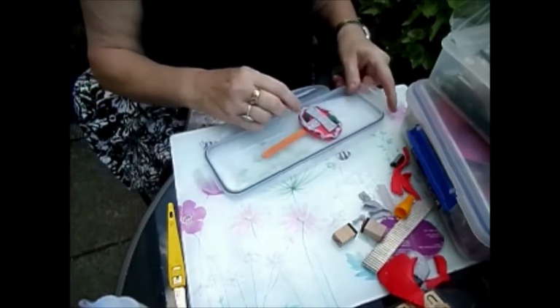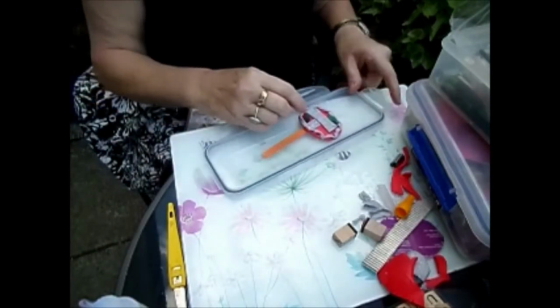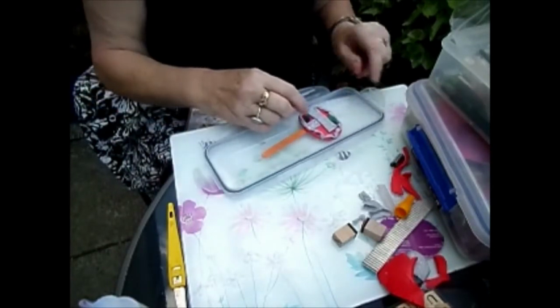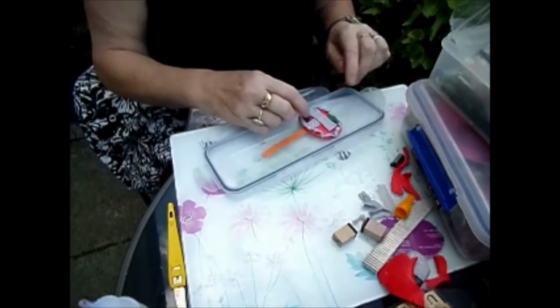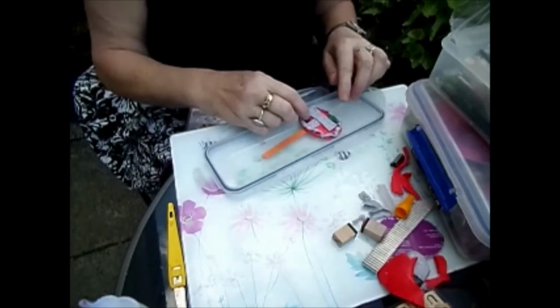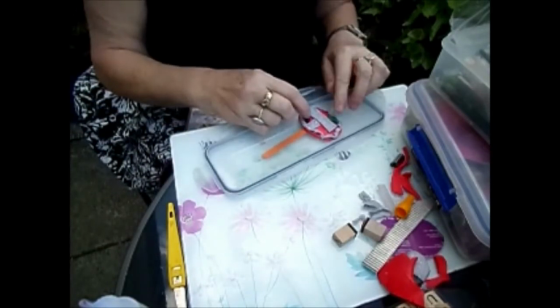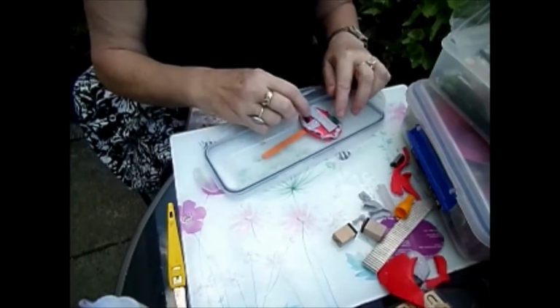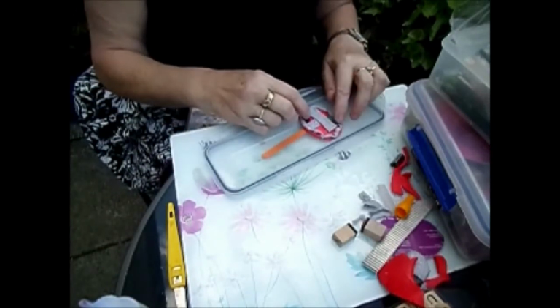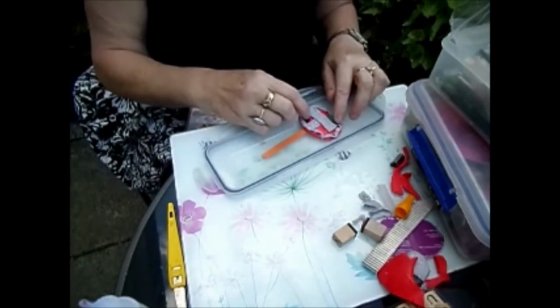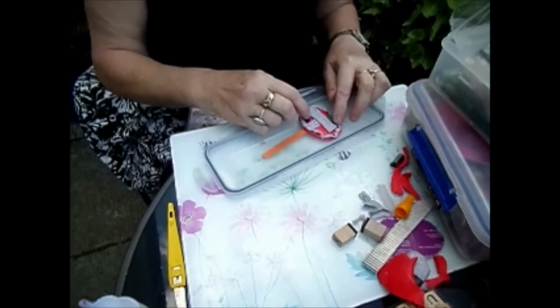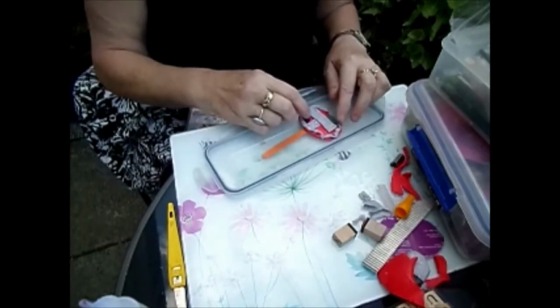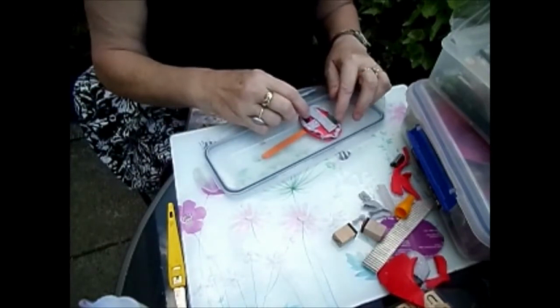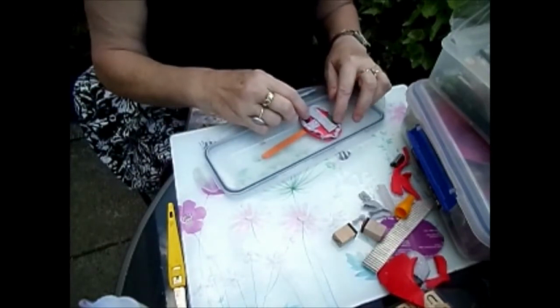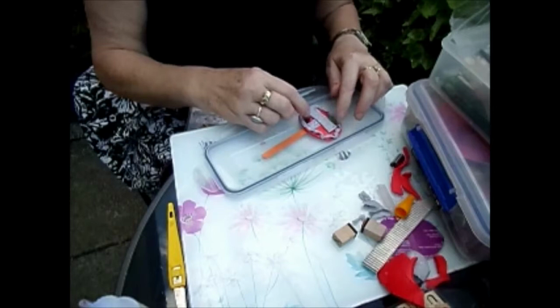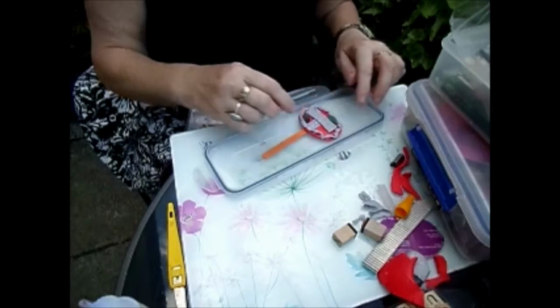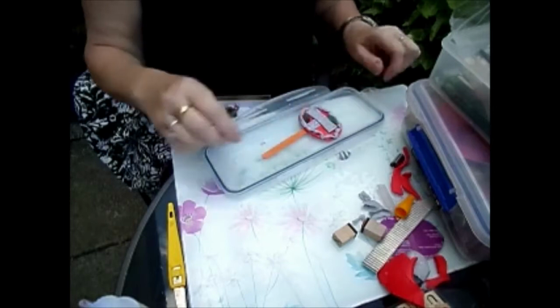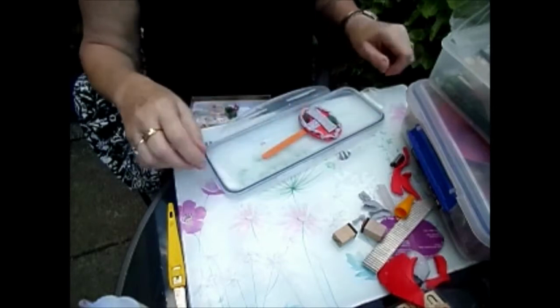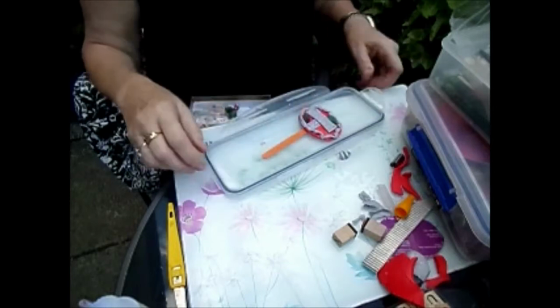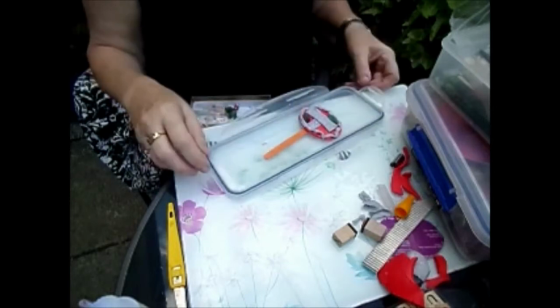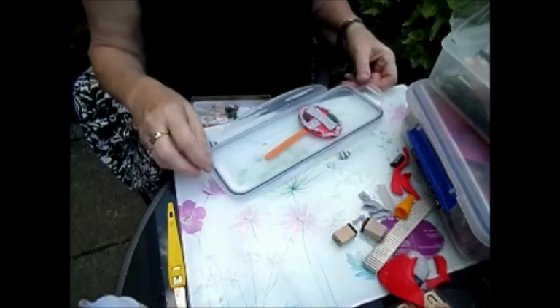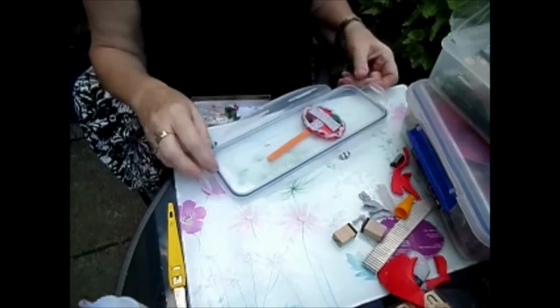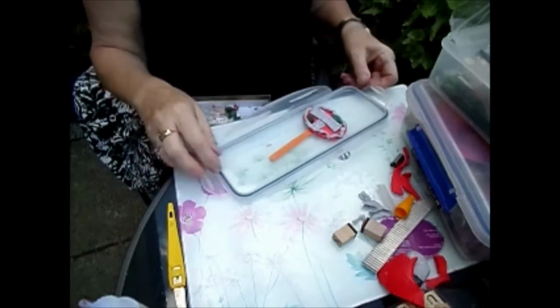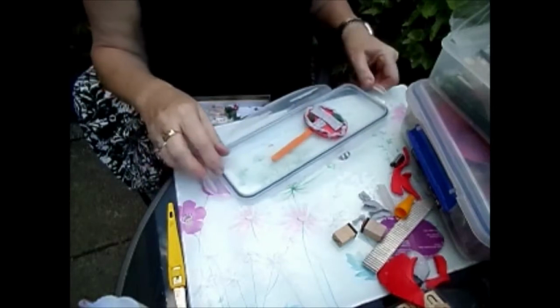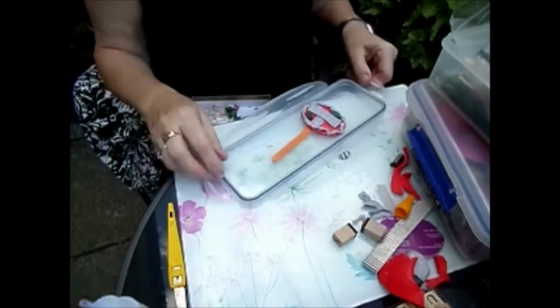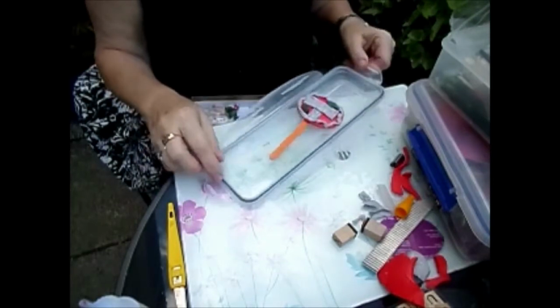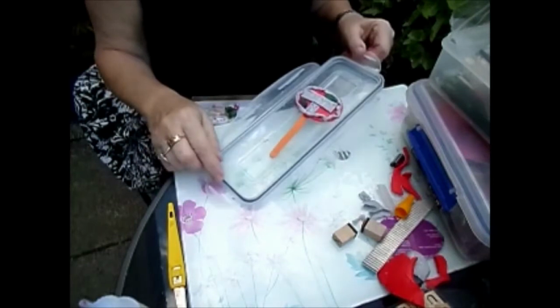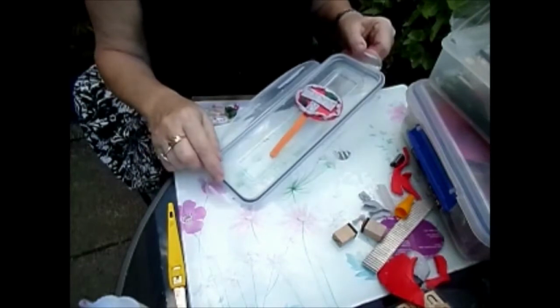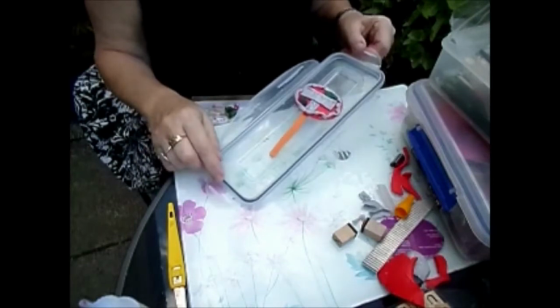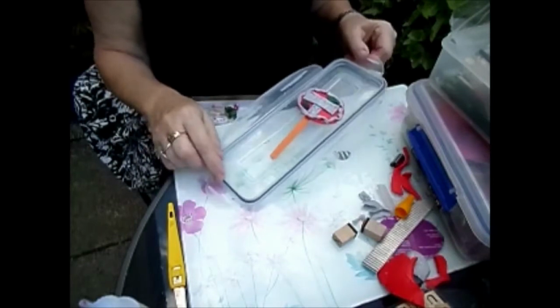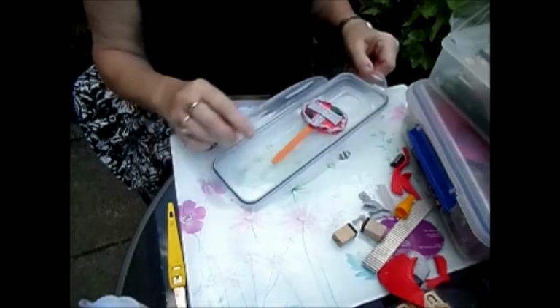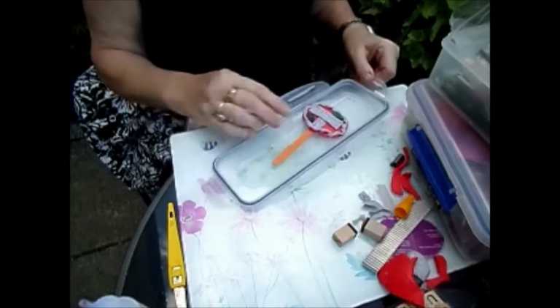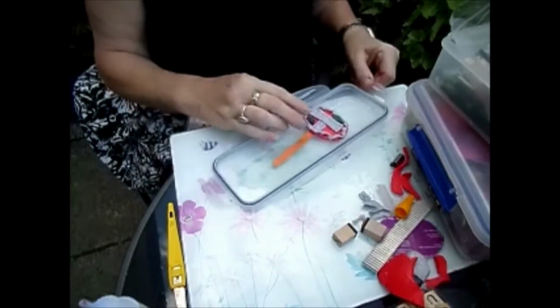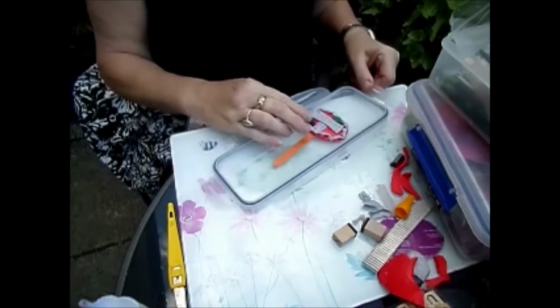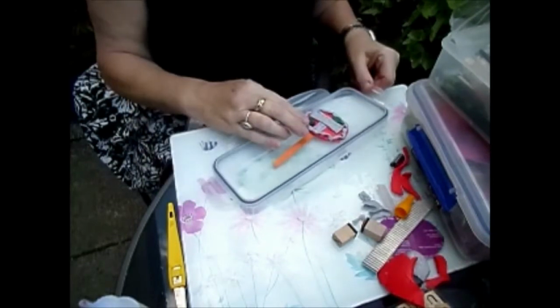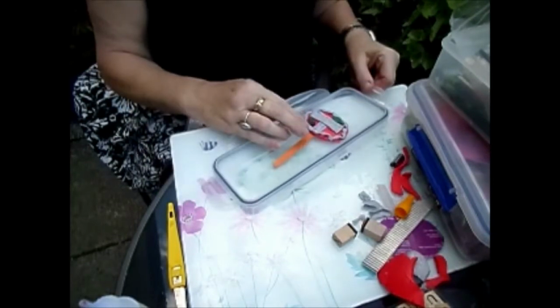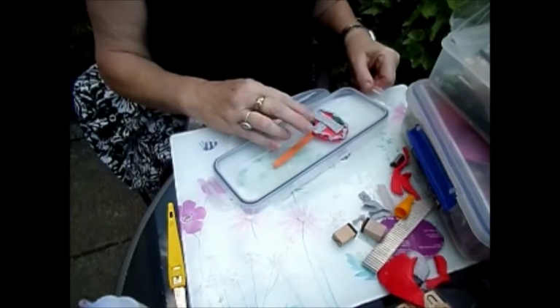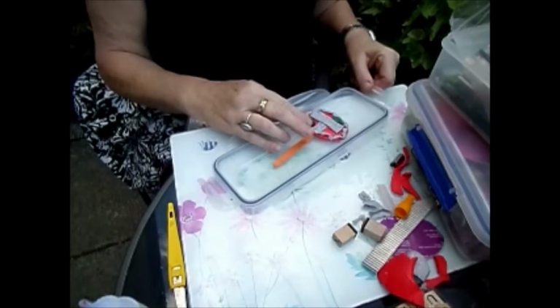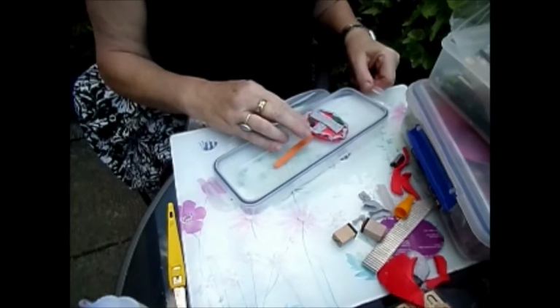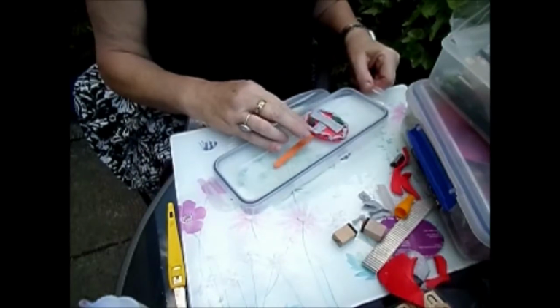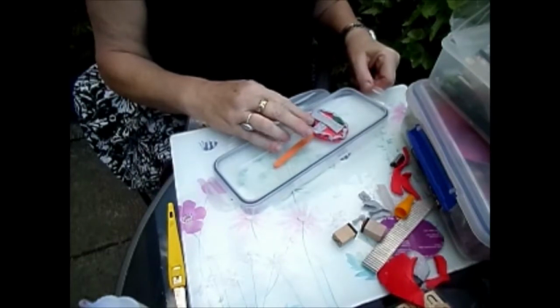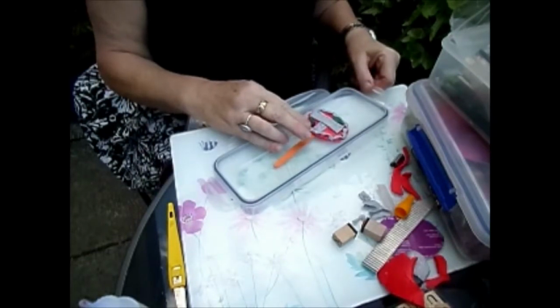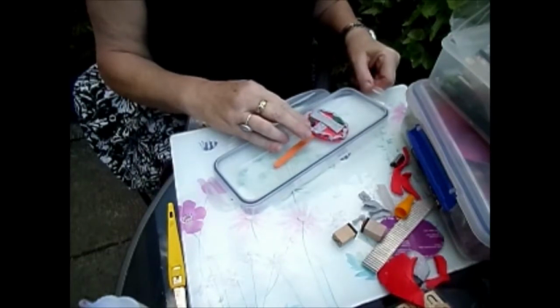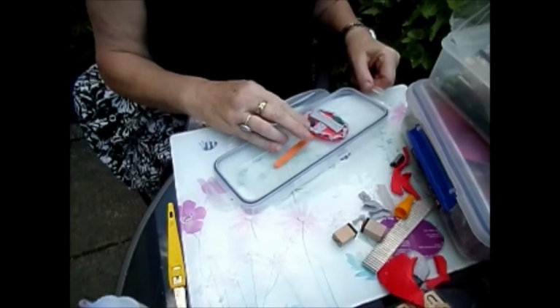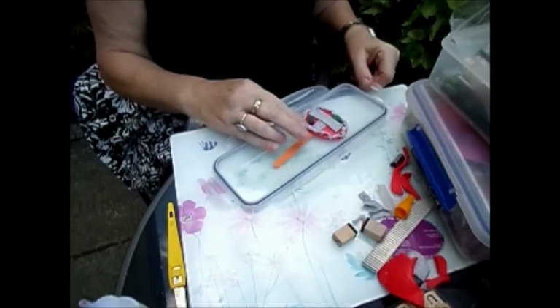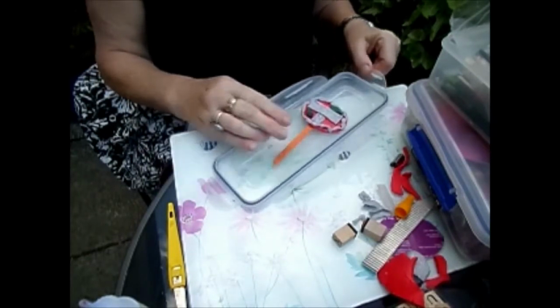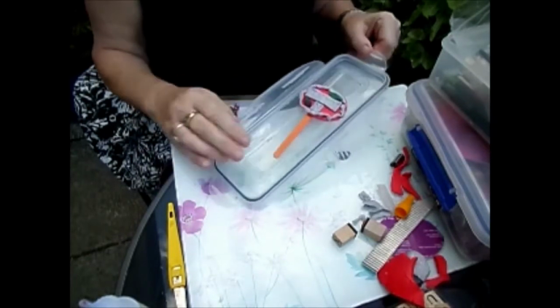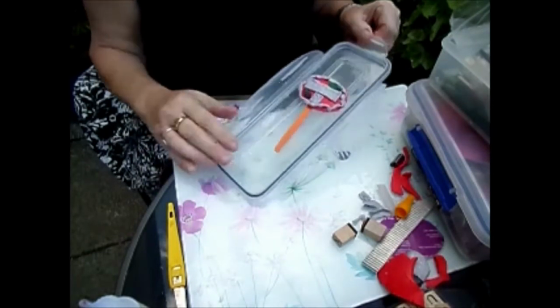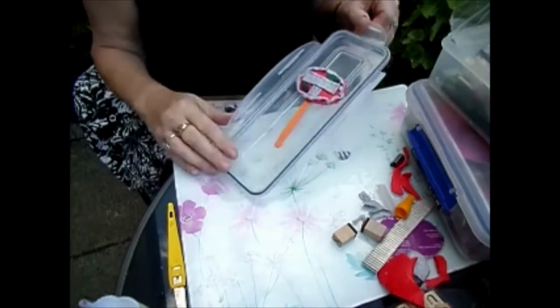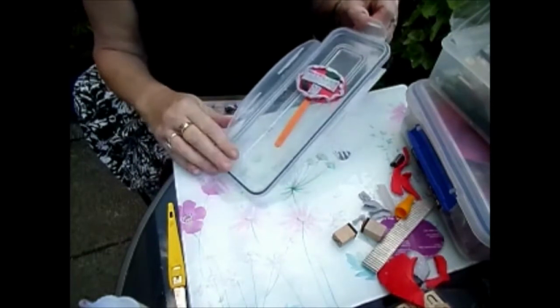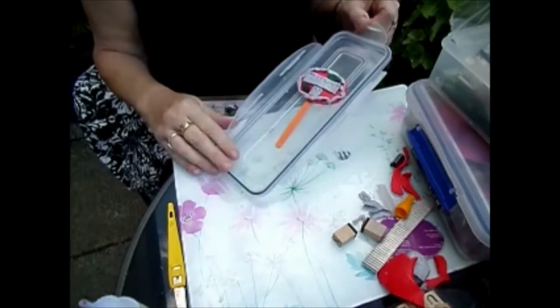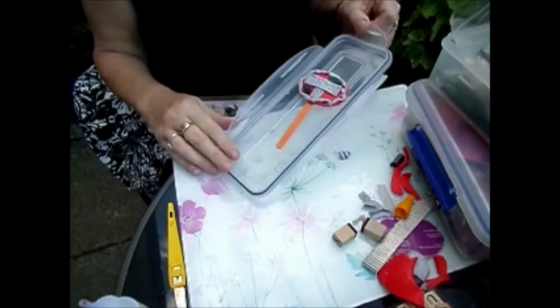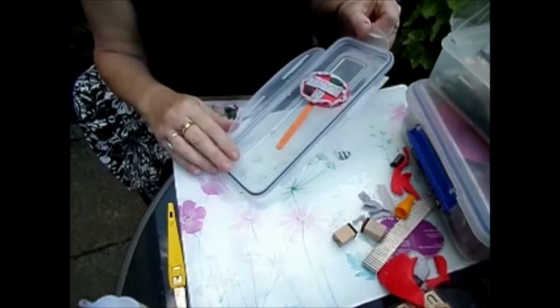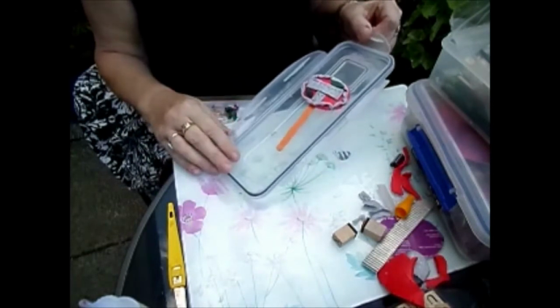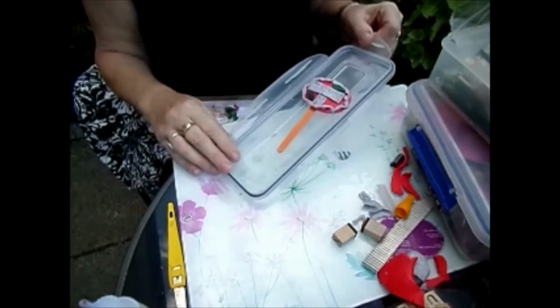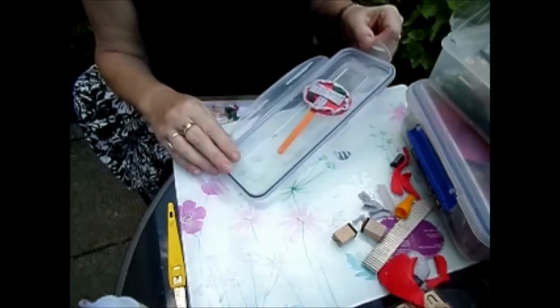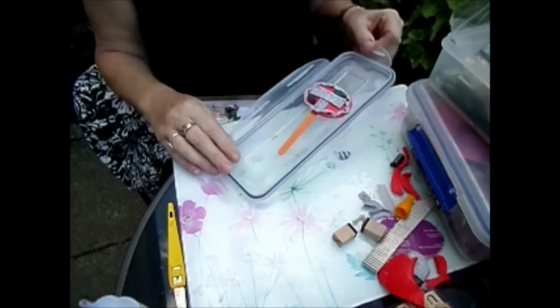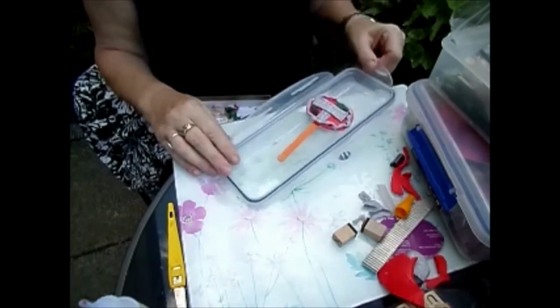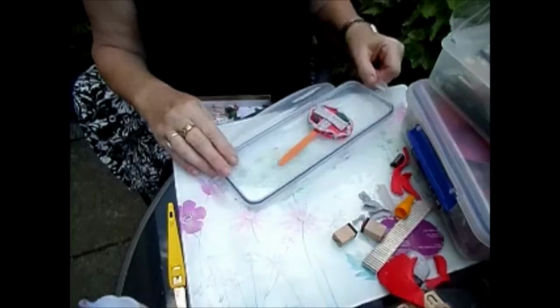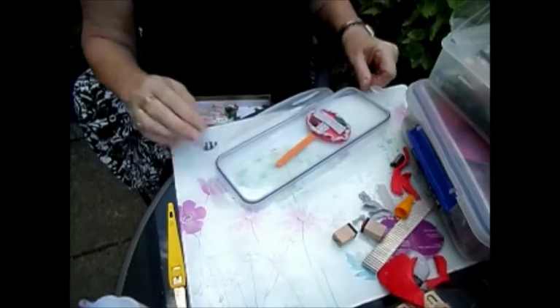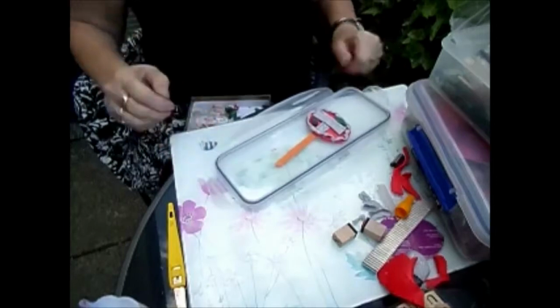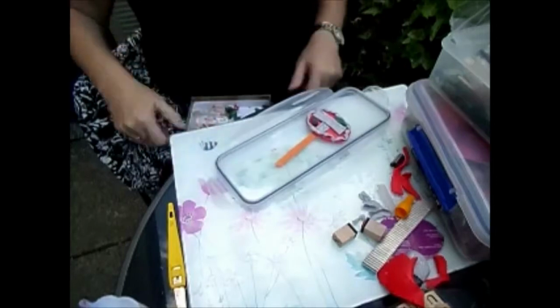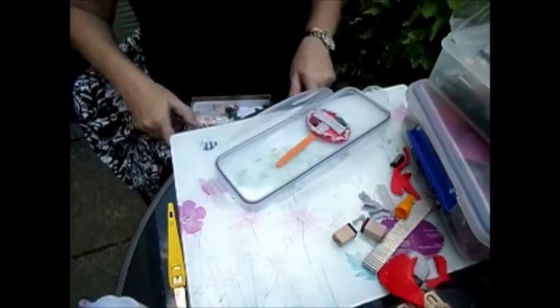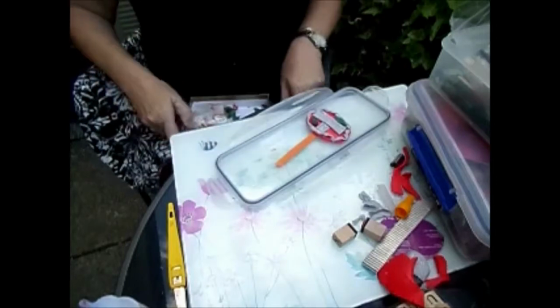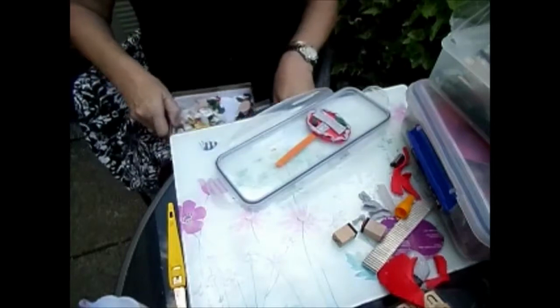Bake at 130 degrees for about 20 to 25 minutes in a warm oven.